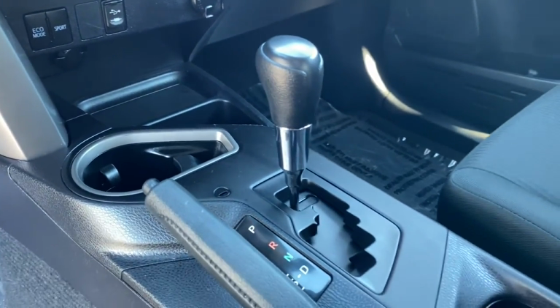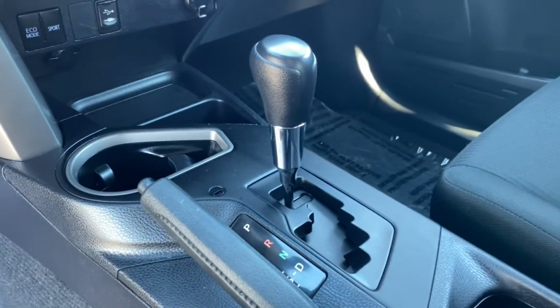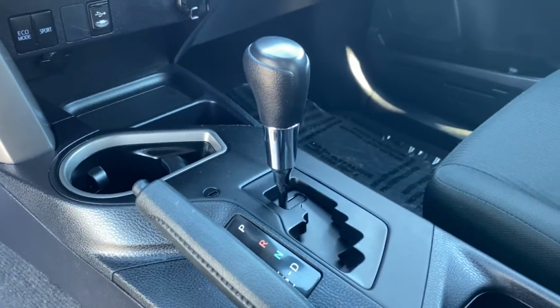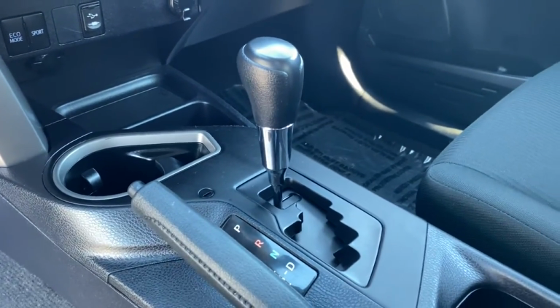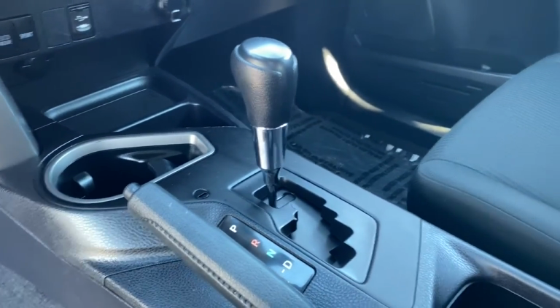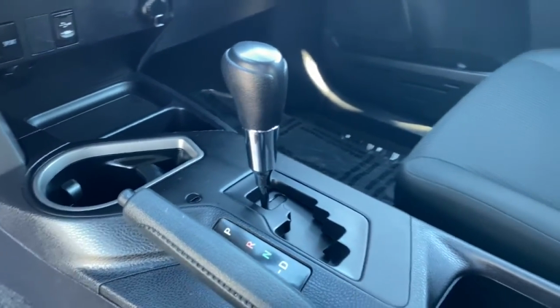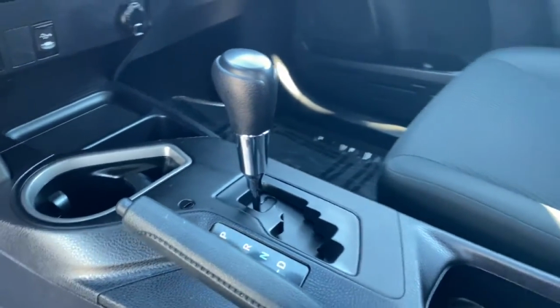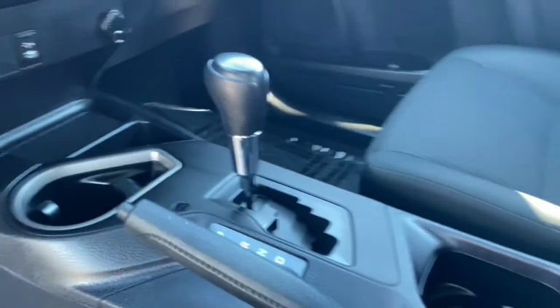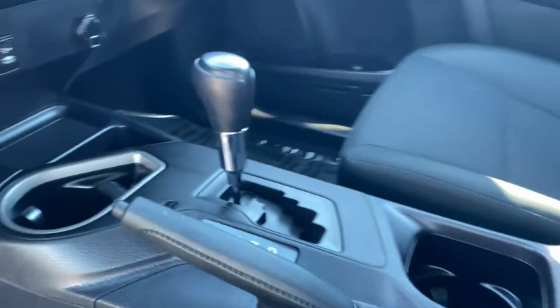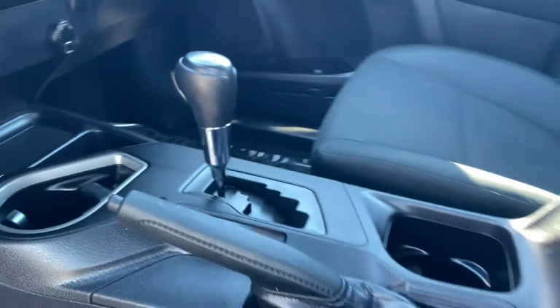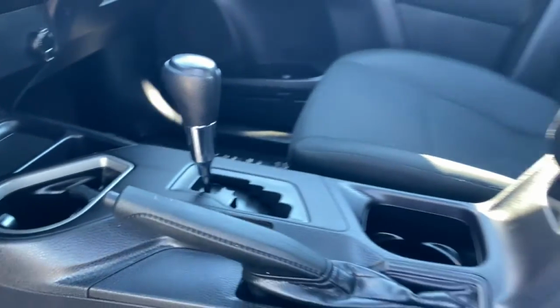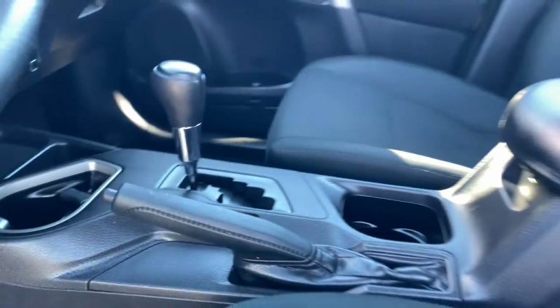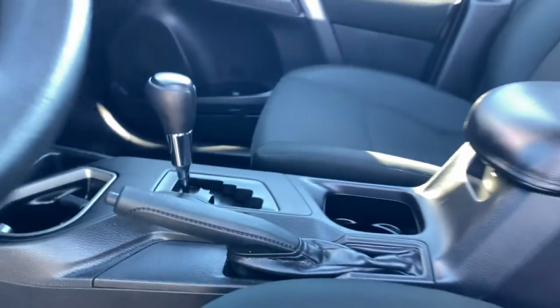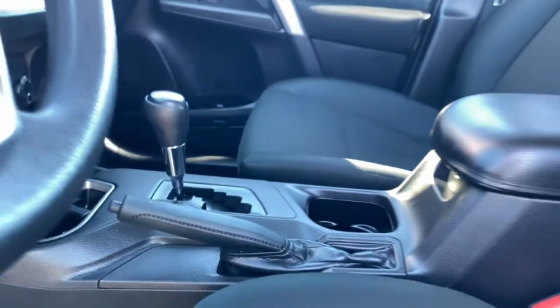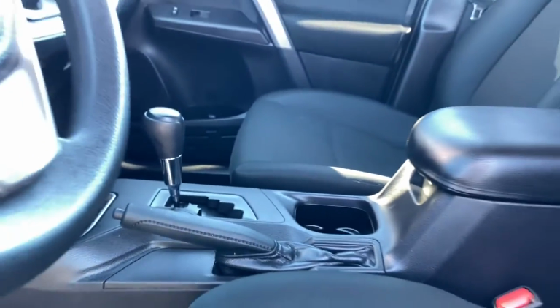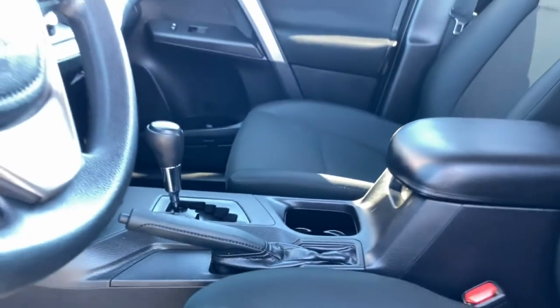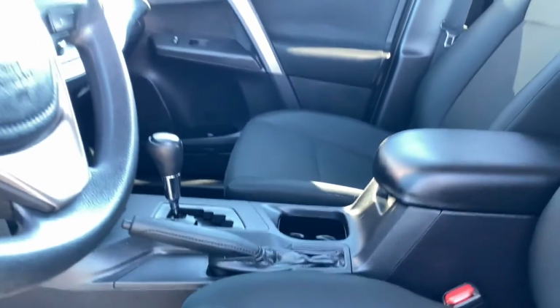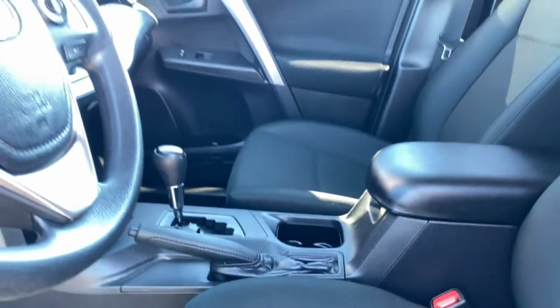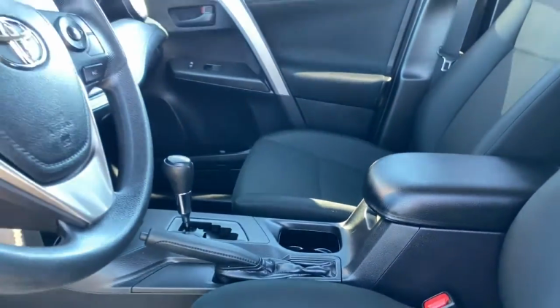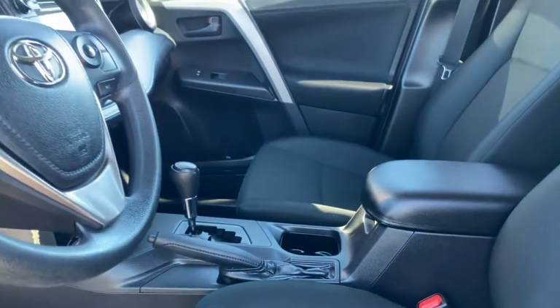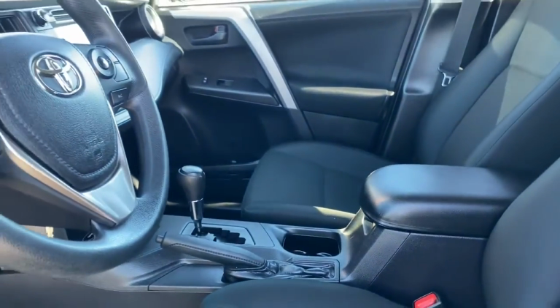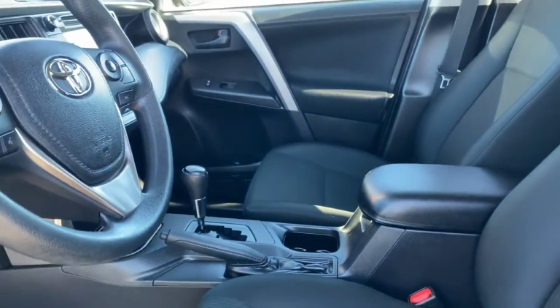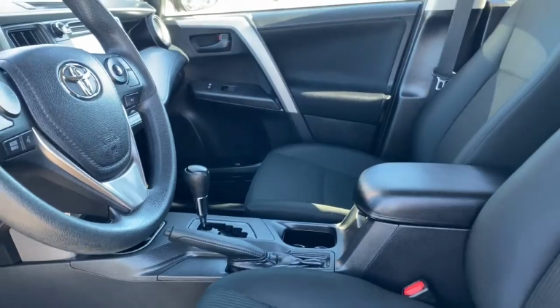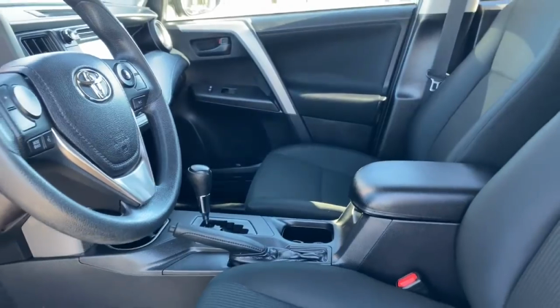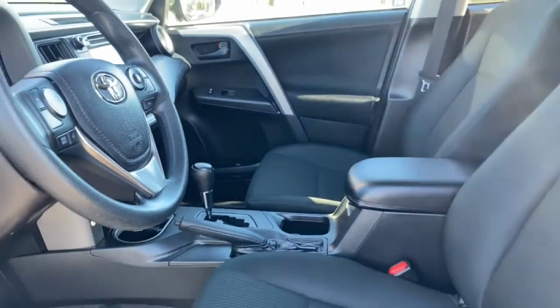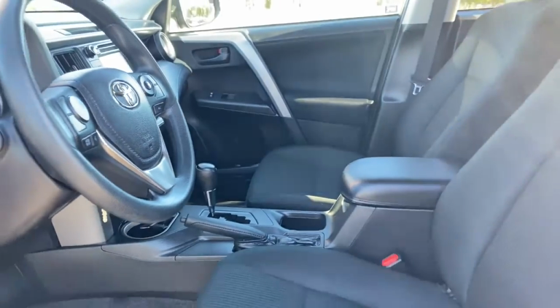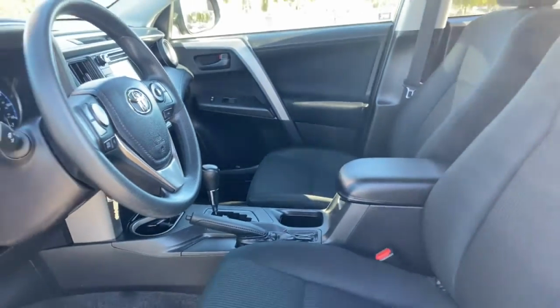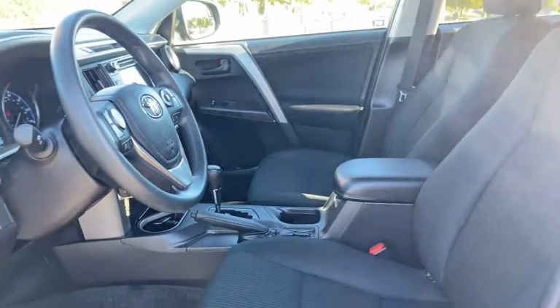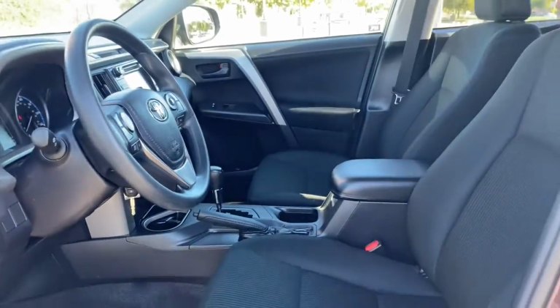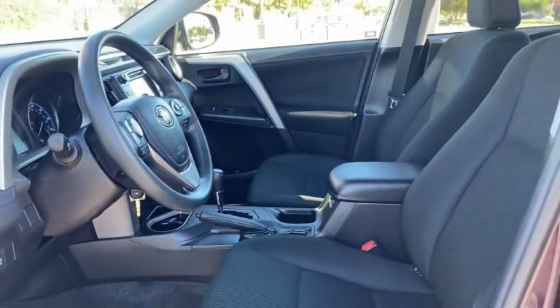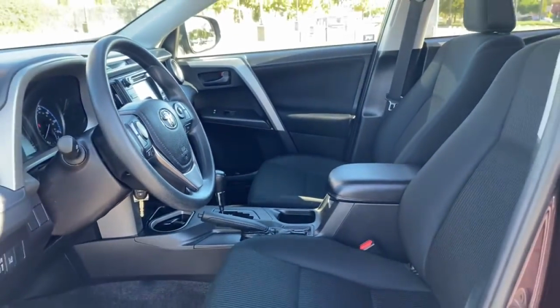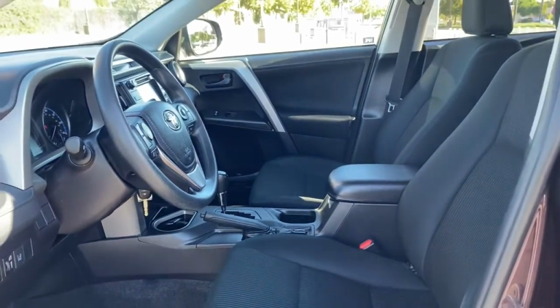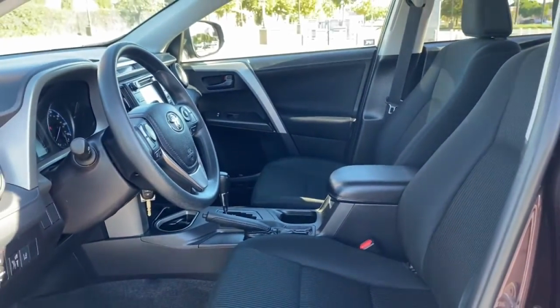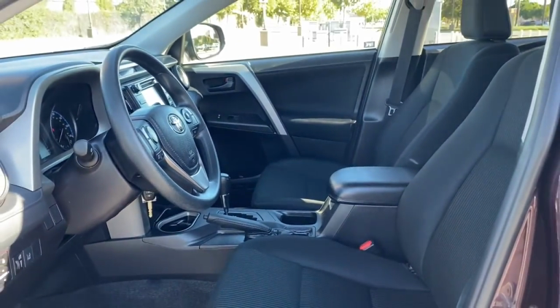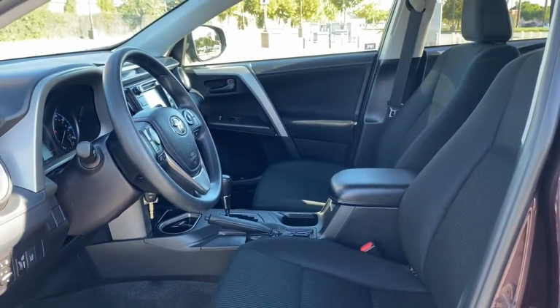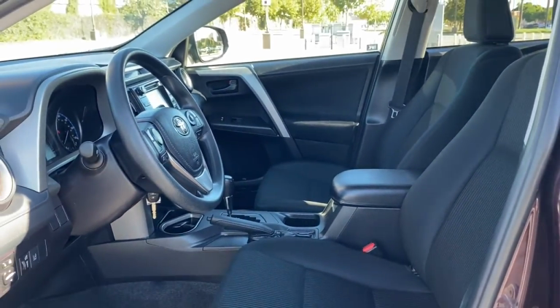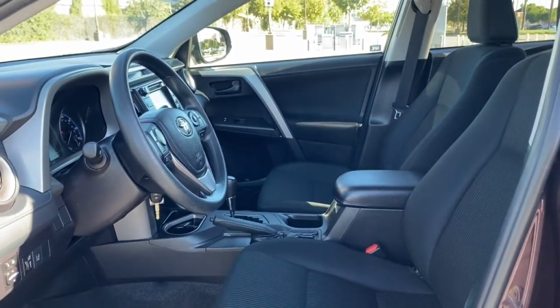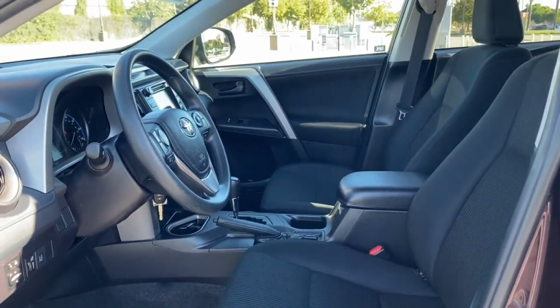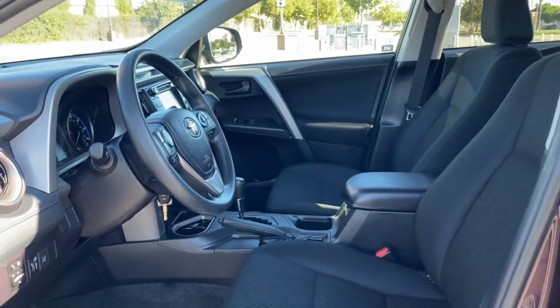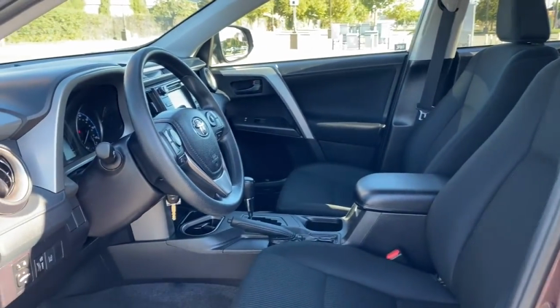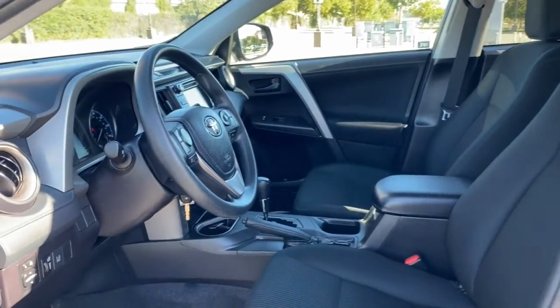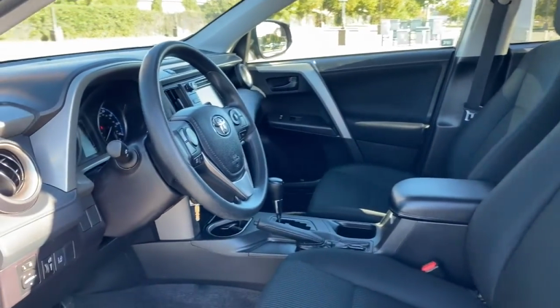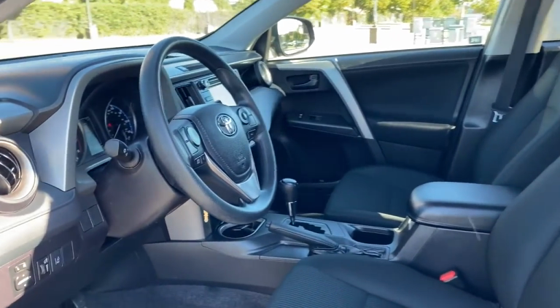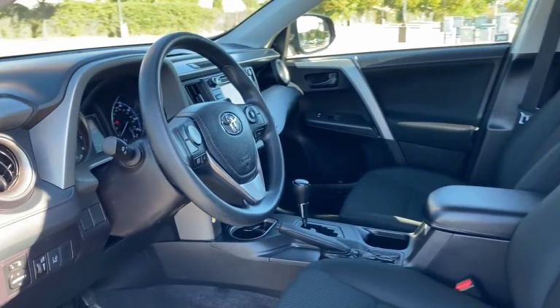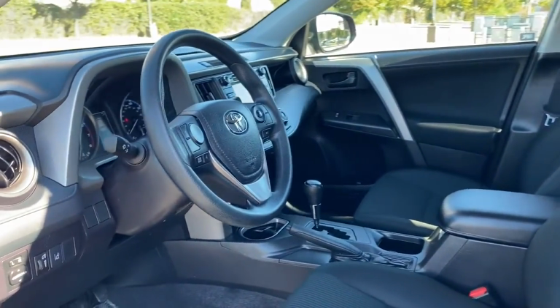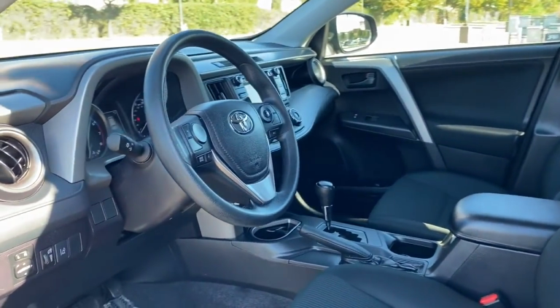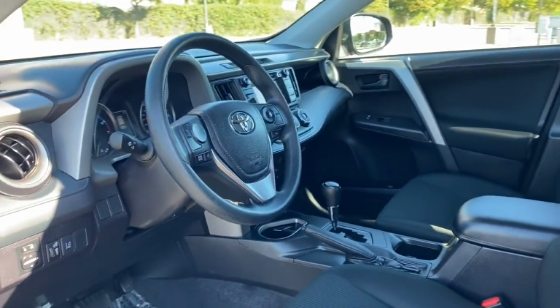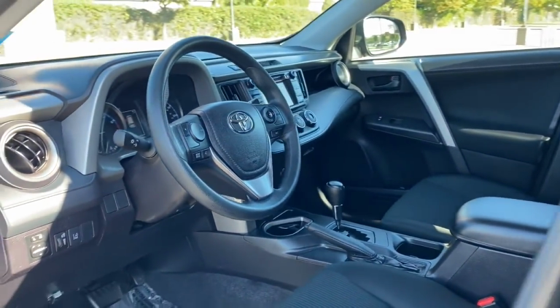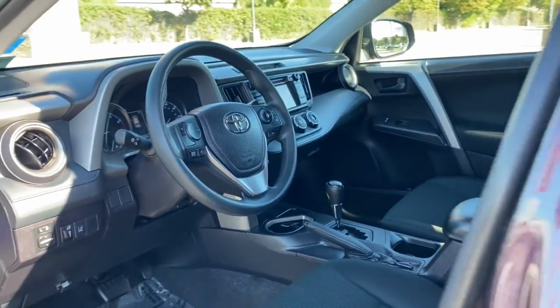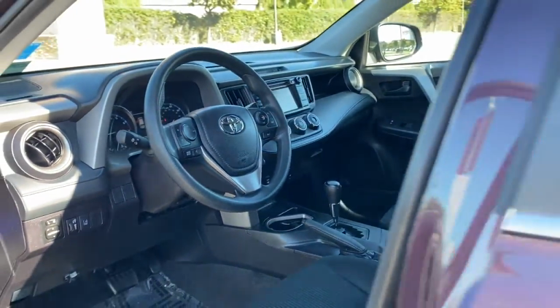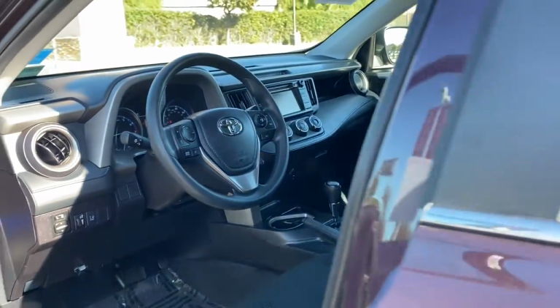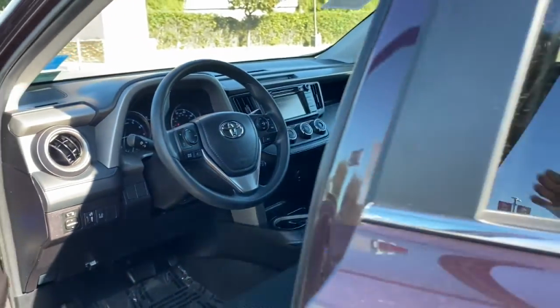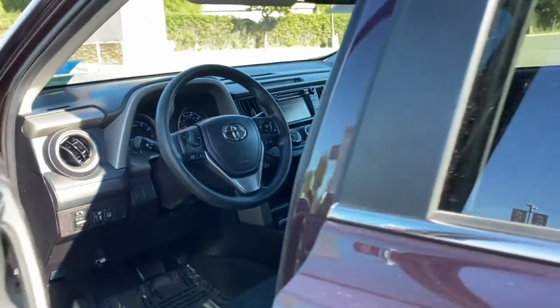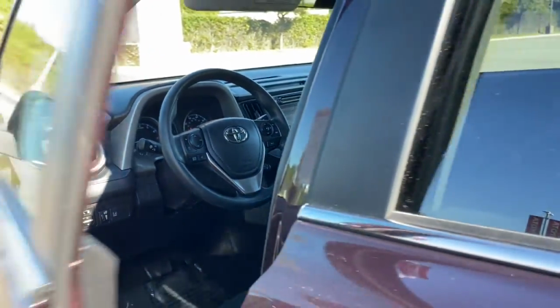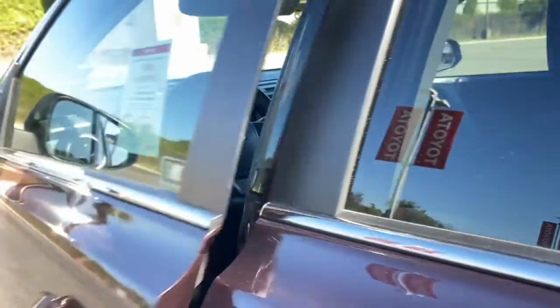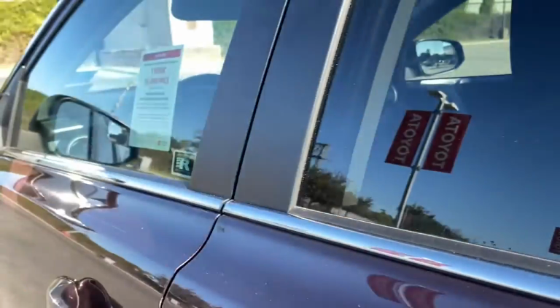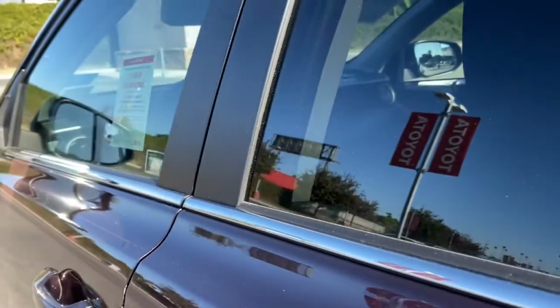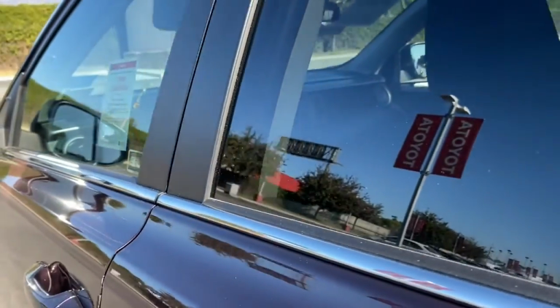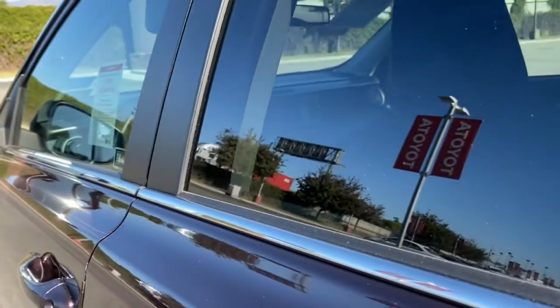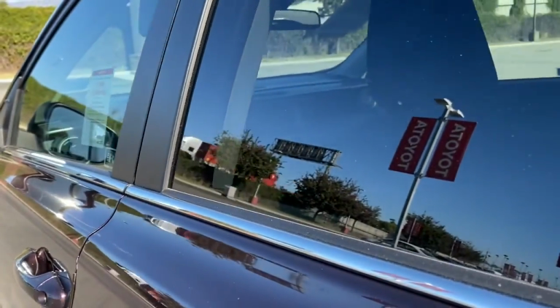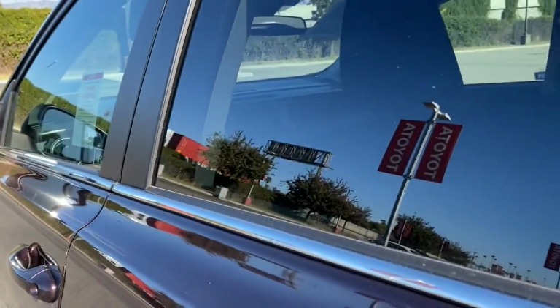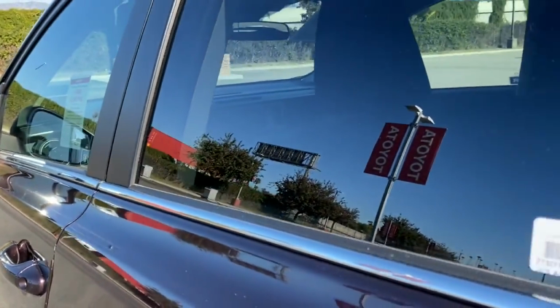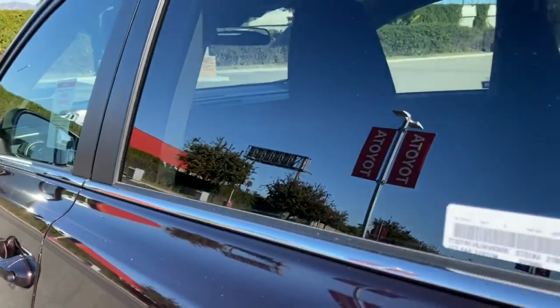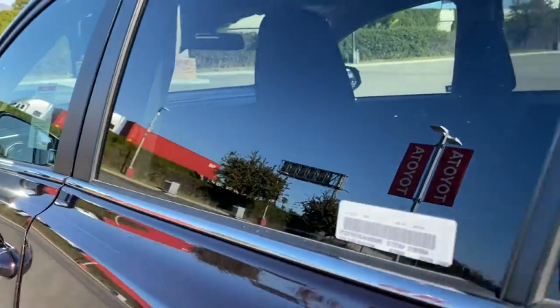This RAV4 is ready to go places and our team is standing by to give you the outstanding service you deserve. Why not stop in for a test drive?